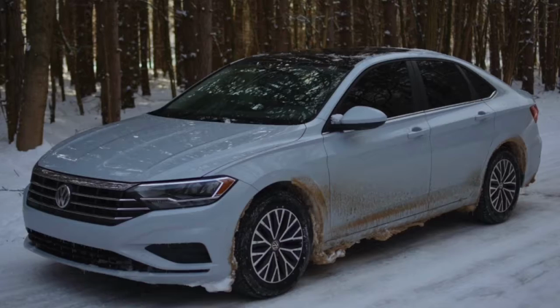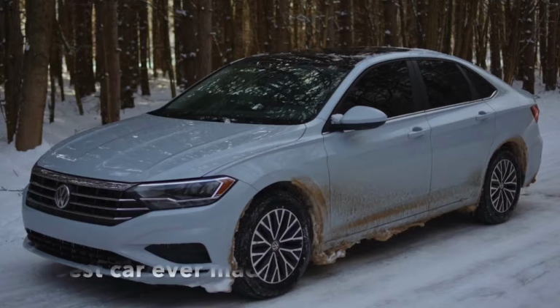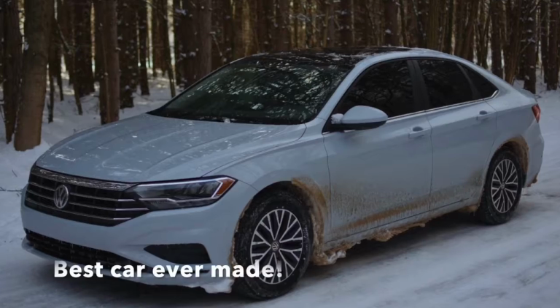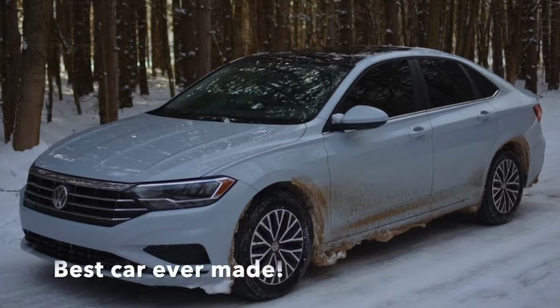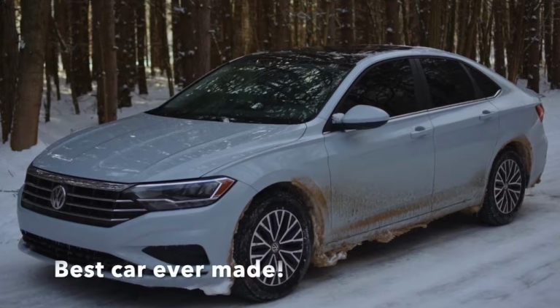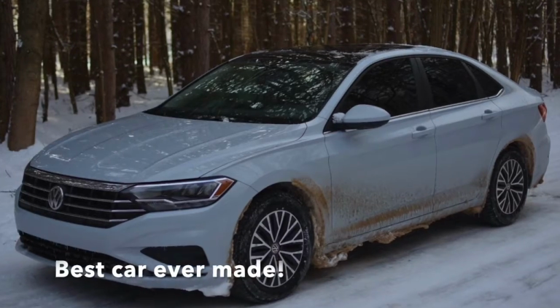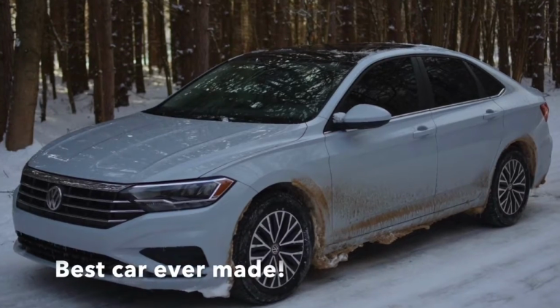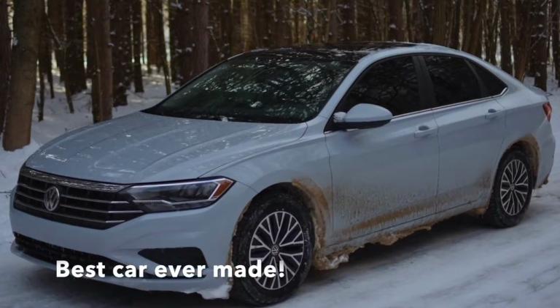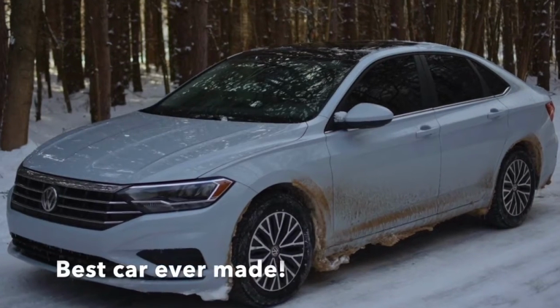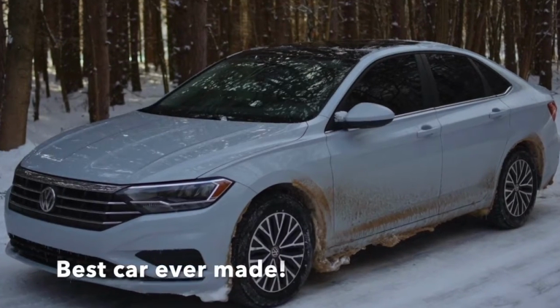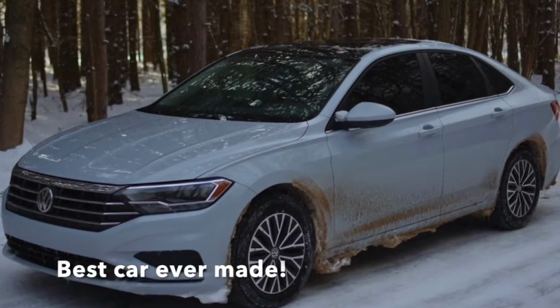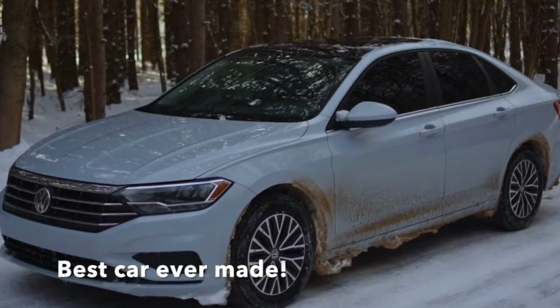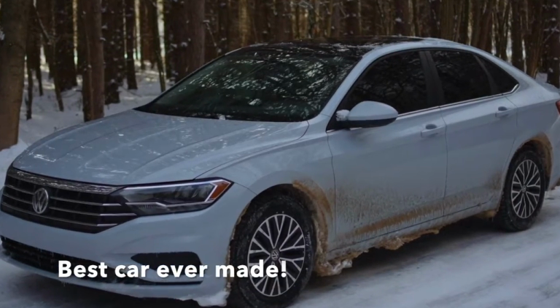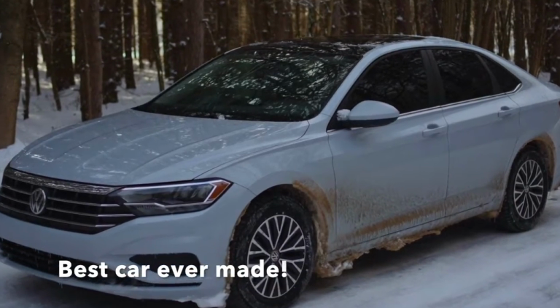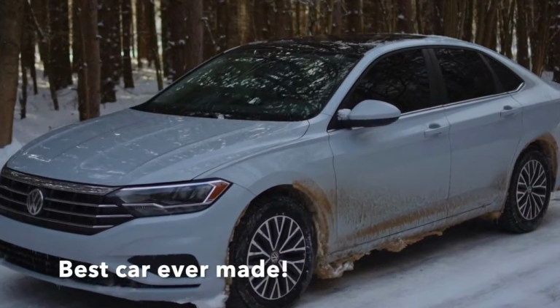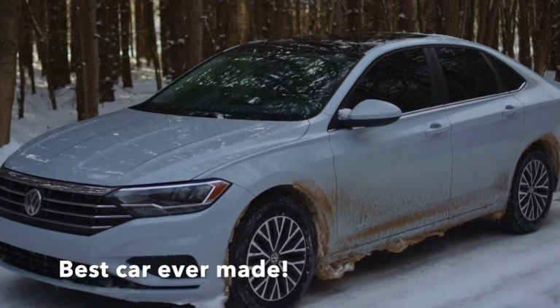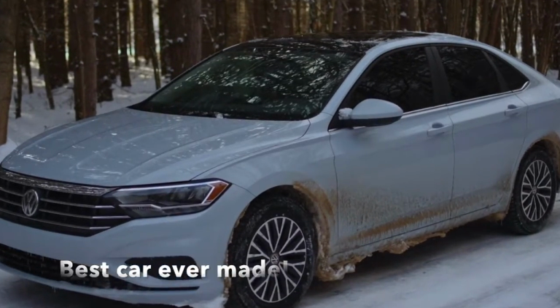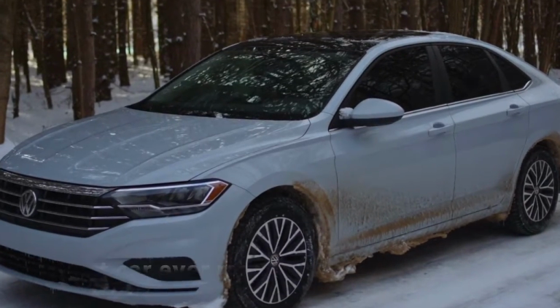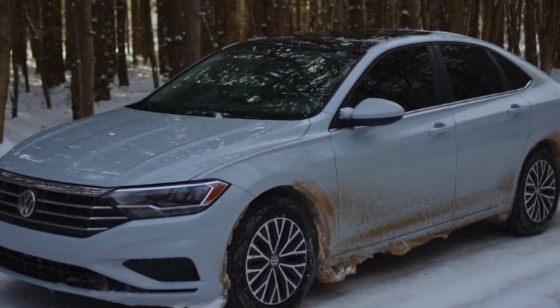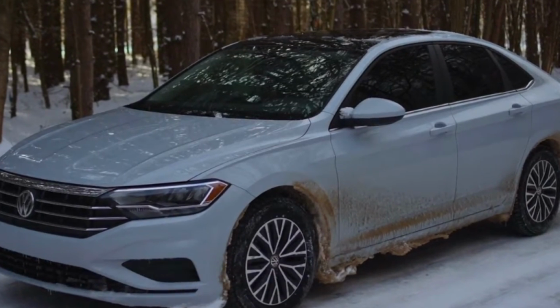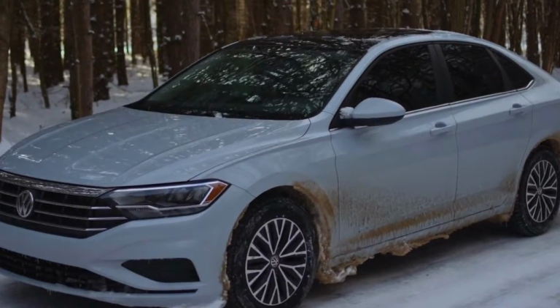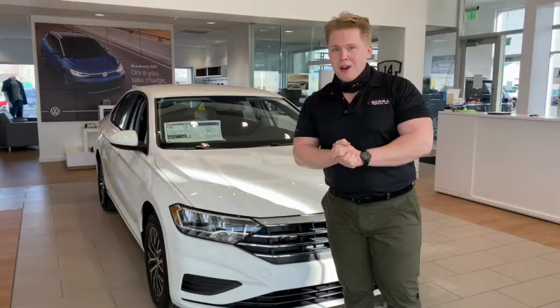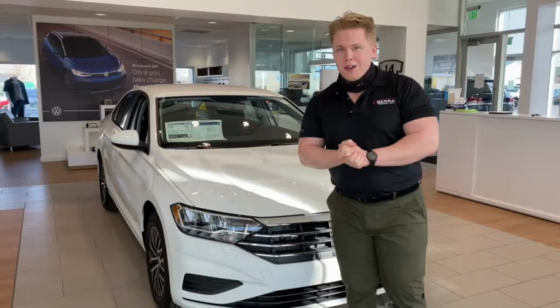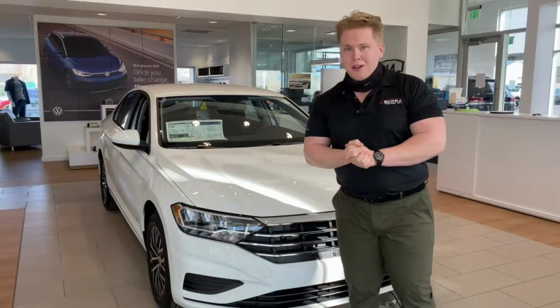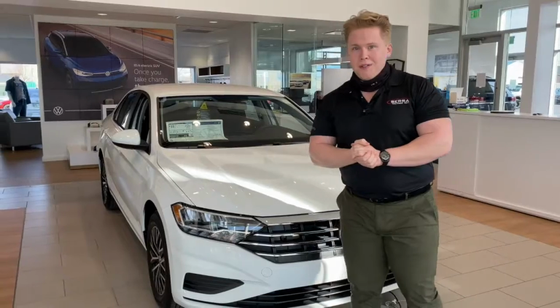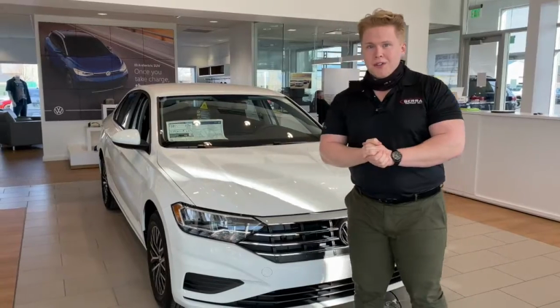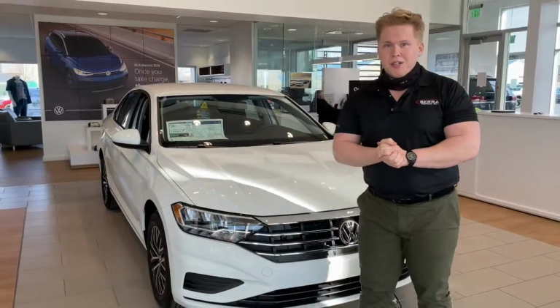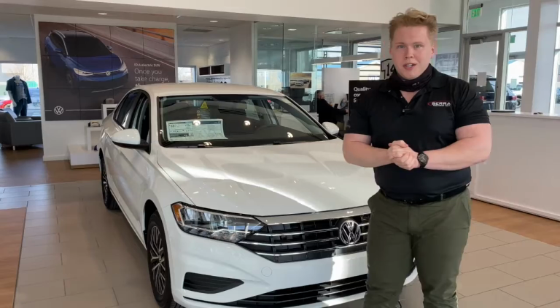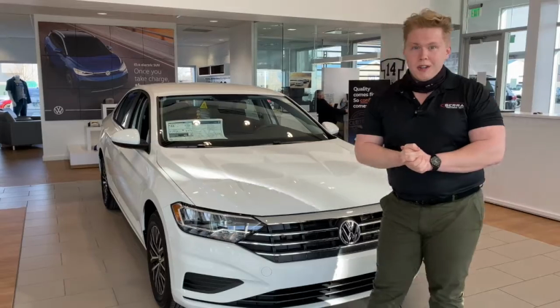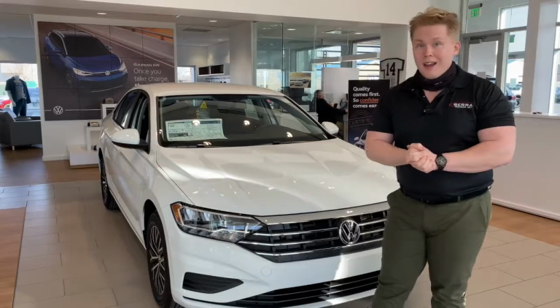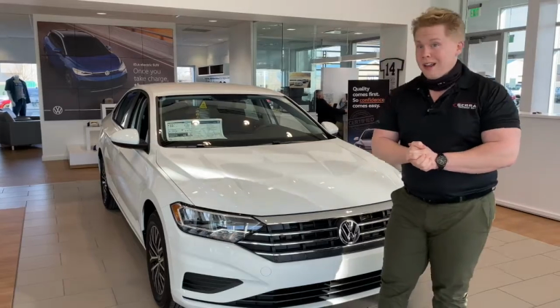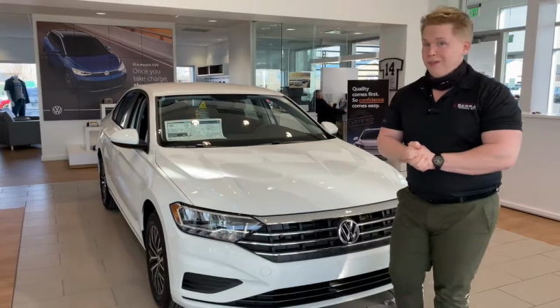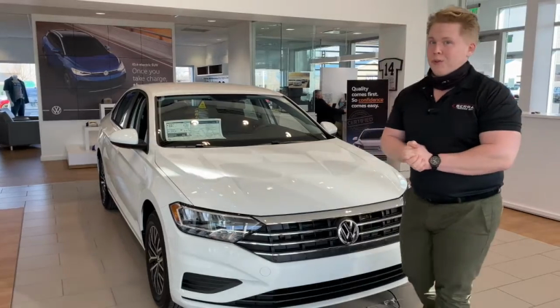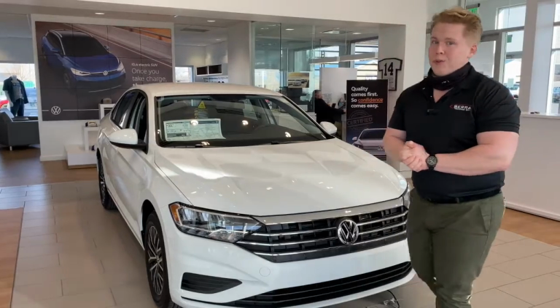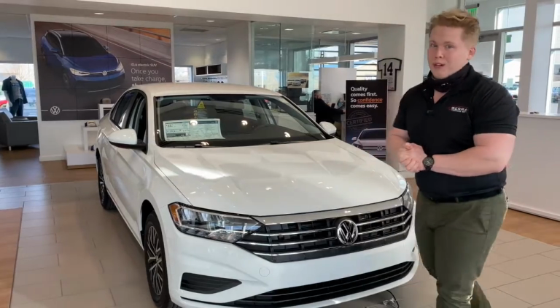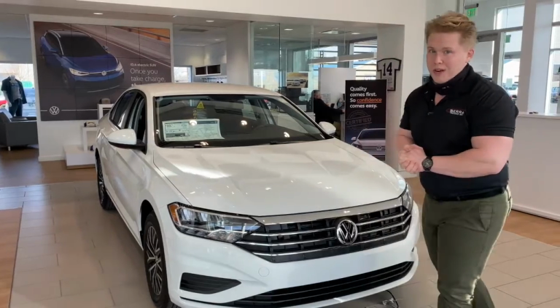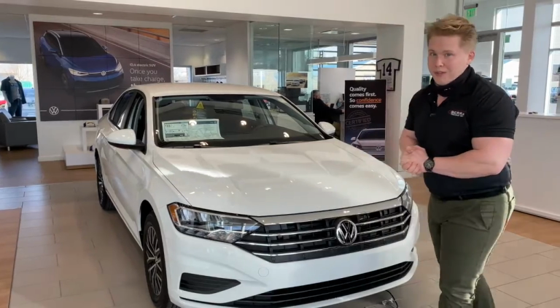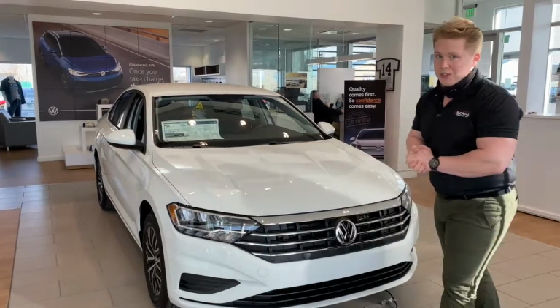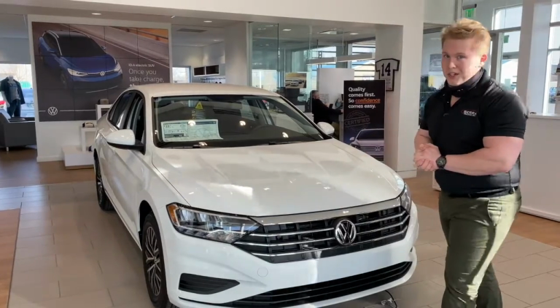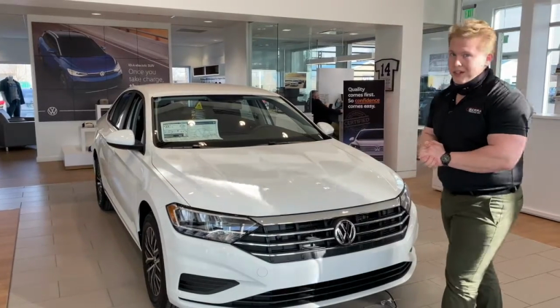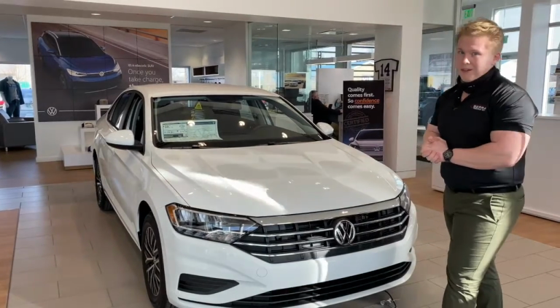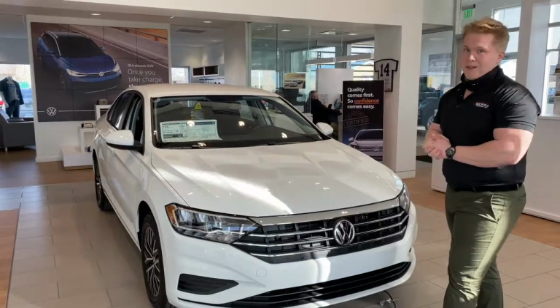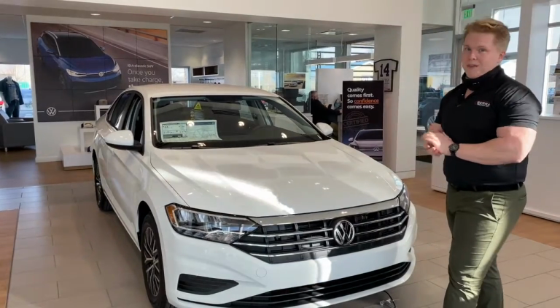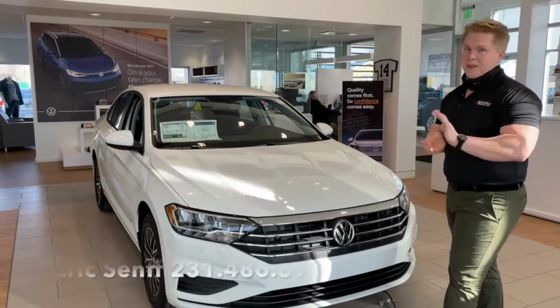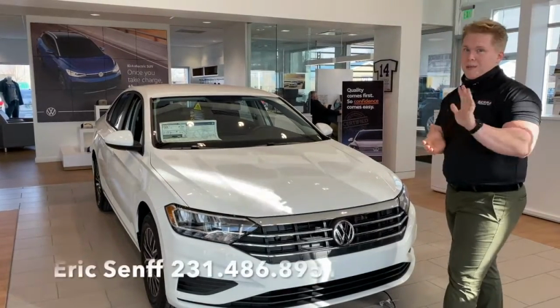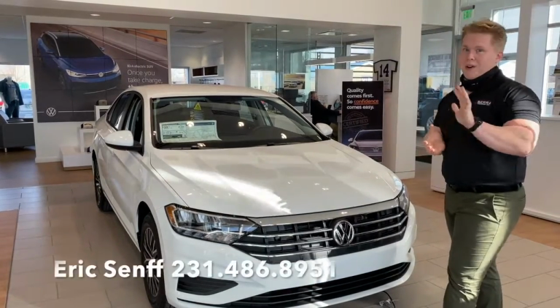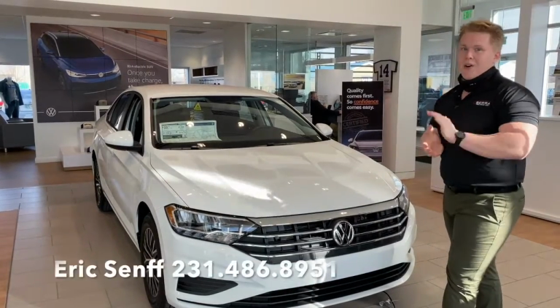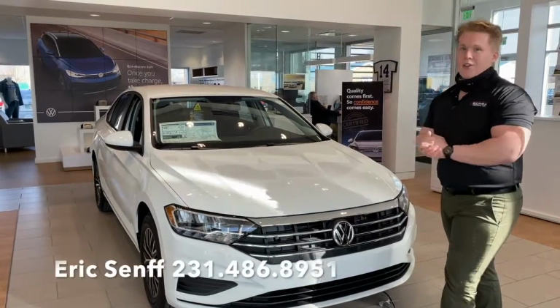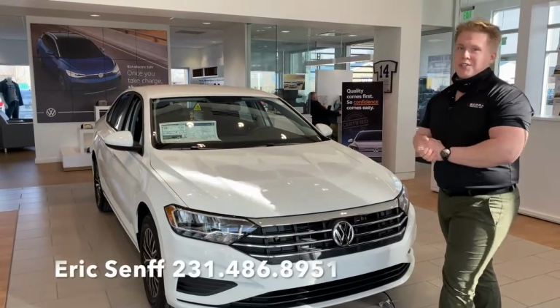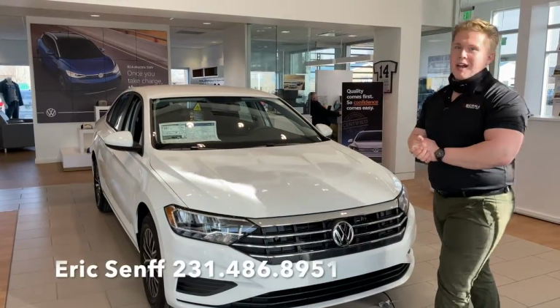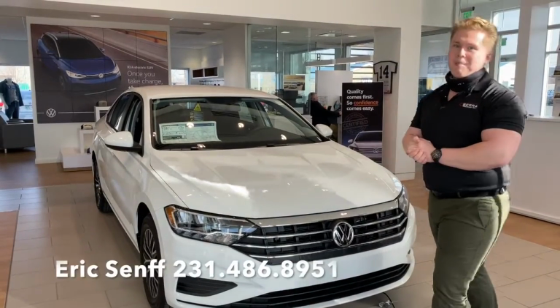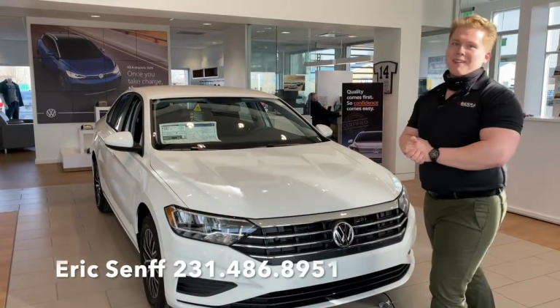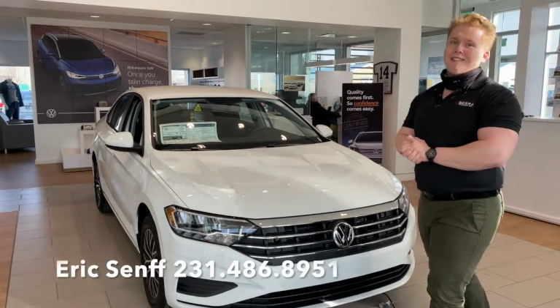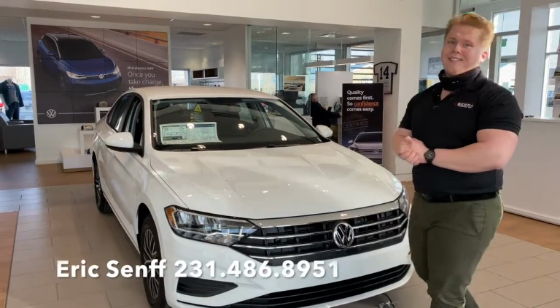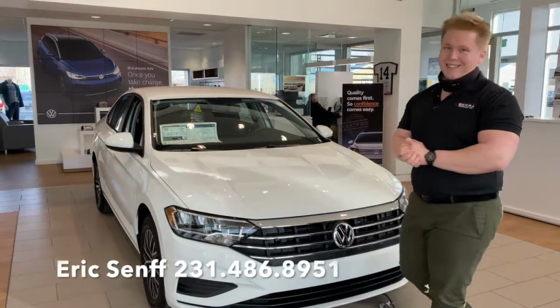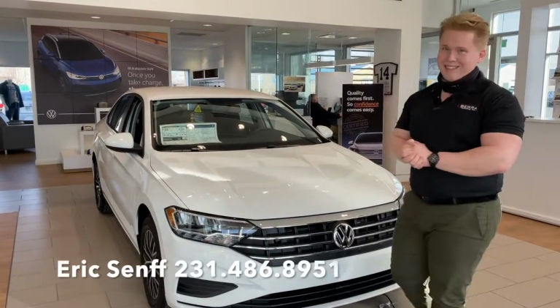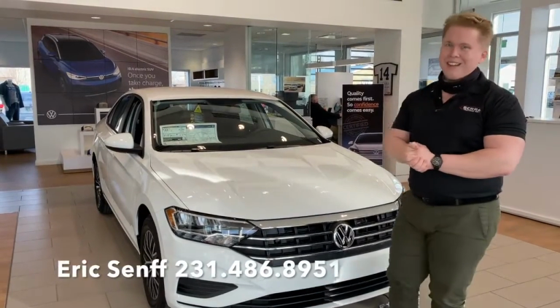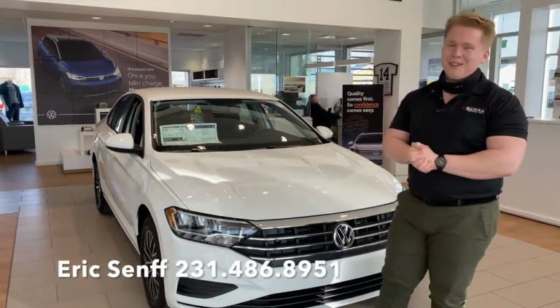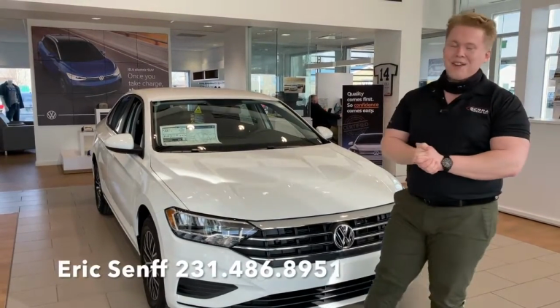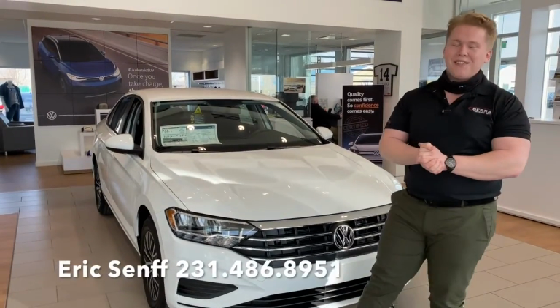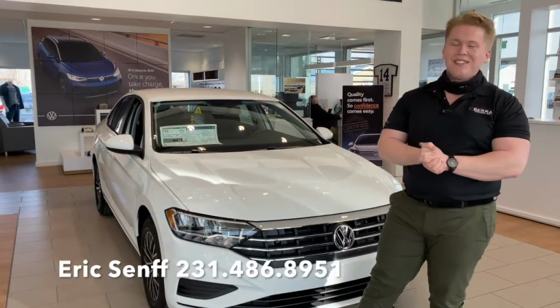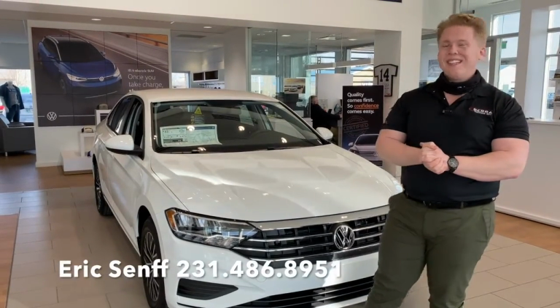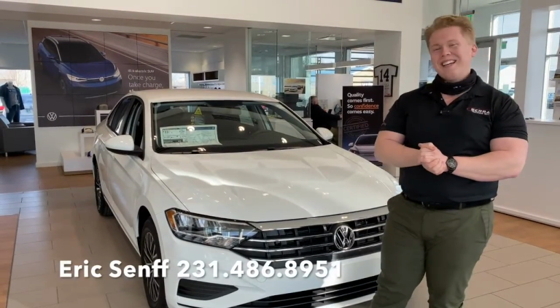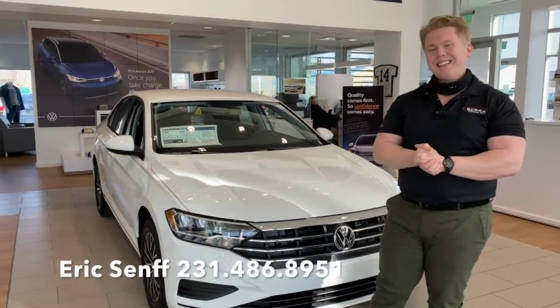It's actually the car I drive right now. My name is Eric Seneff at Audi Traverse City and Volkswagen Traverse City. Give me a call or stop in. Thank you and have a good day.